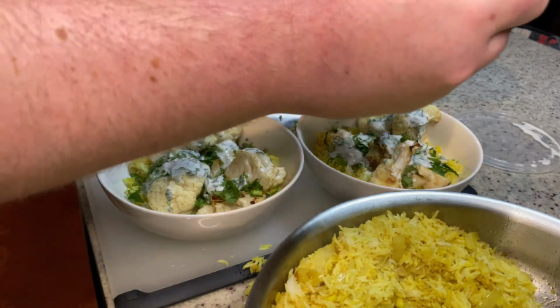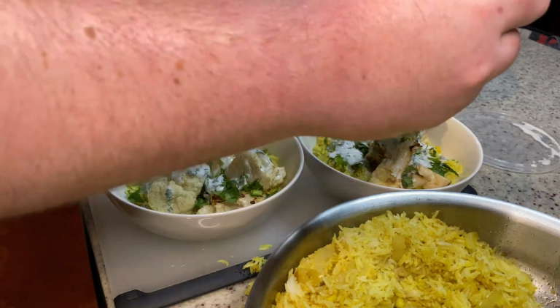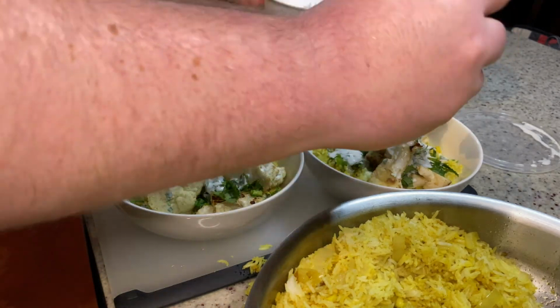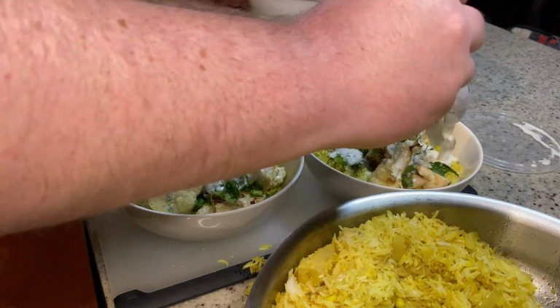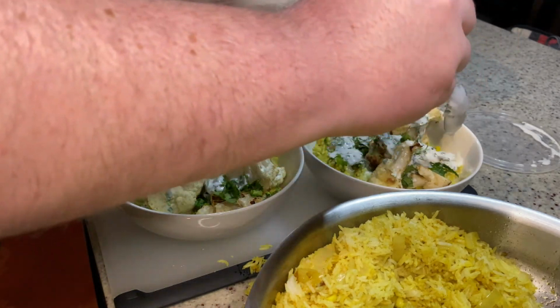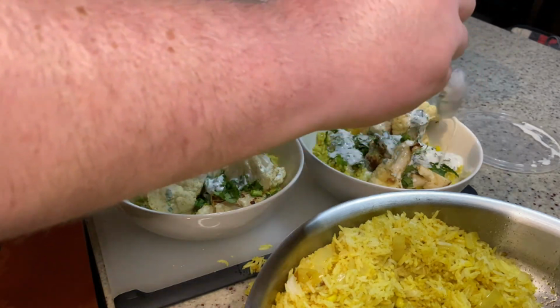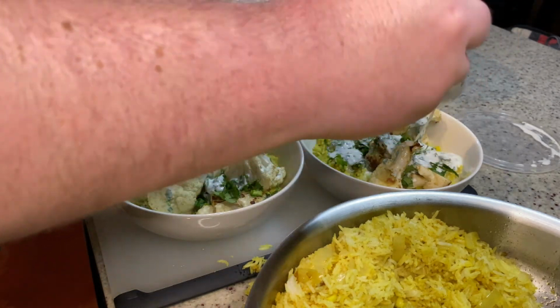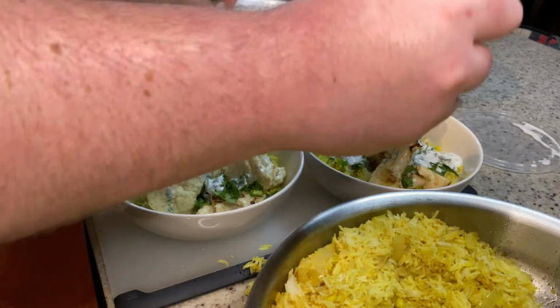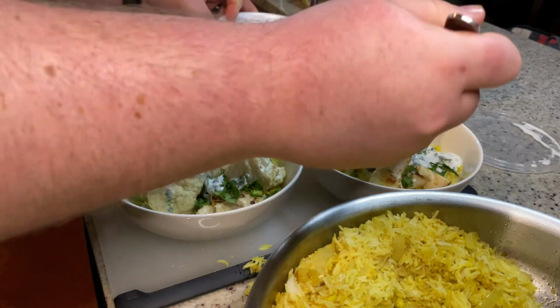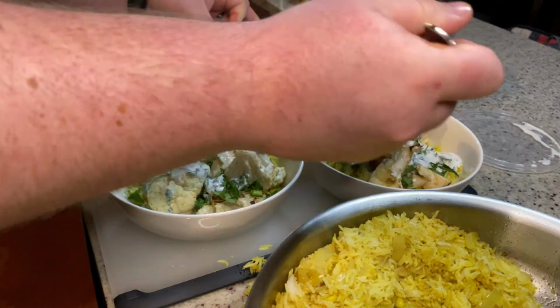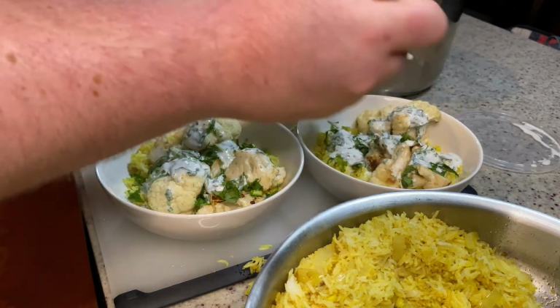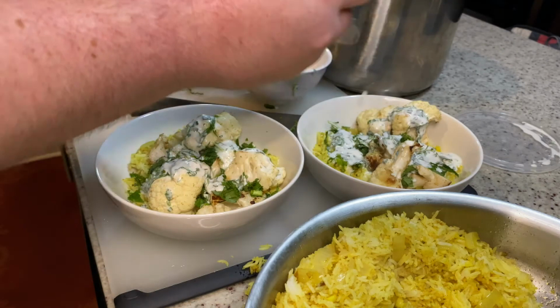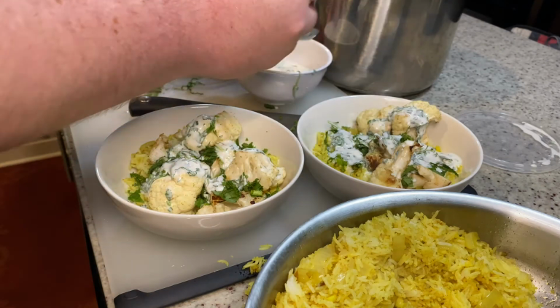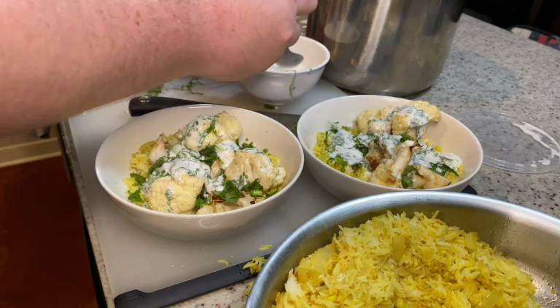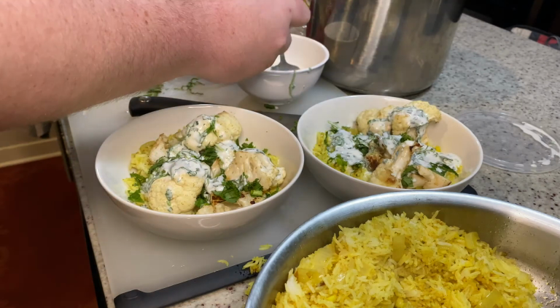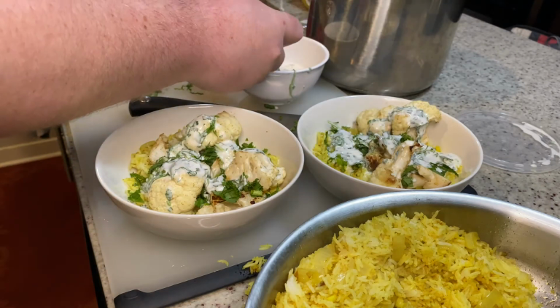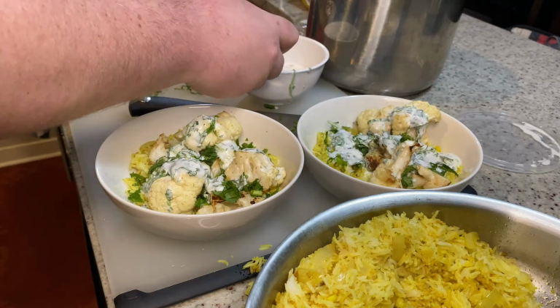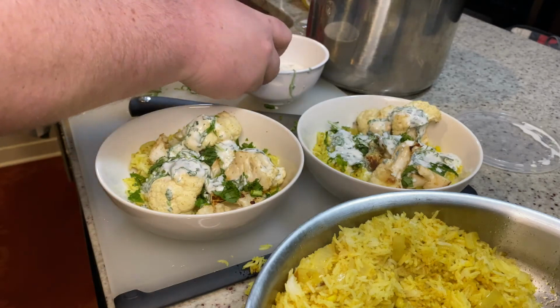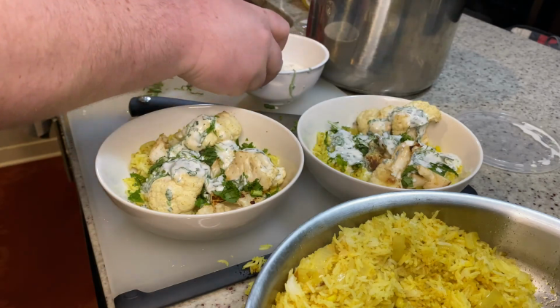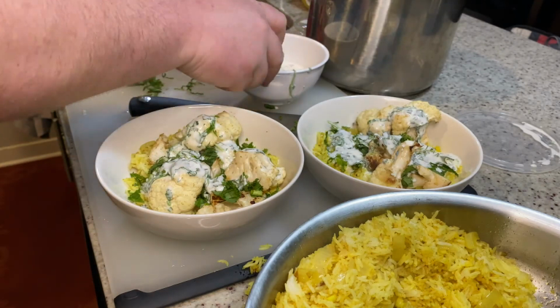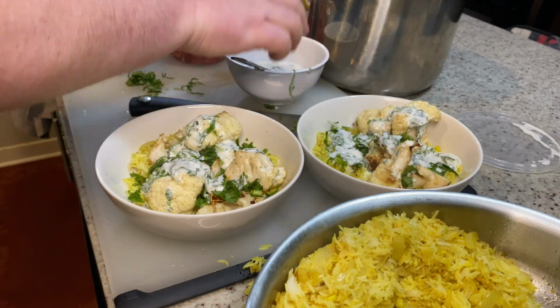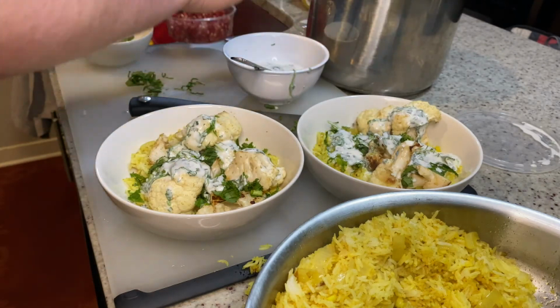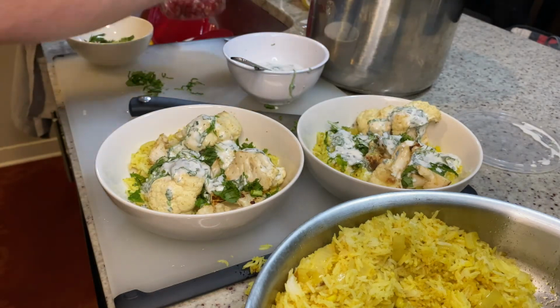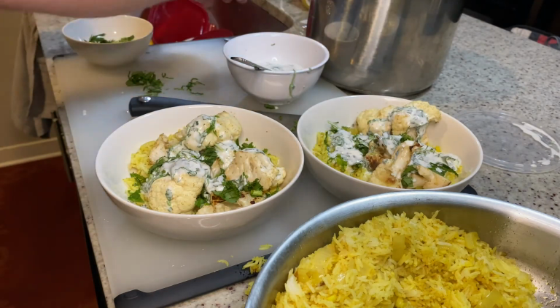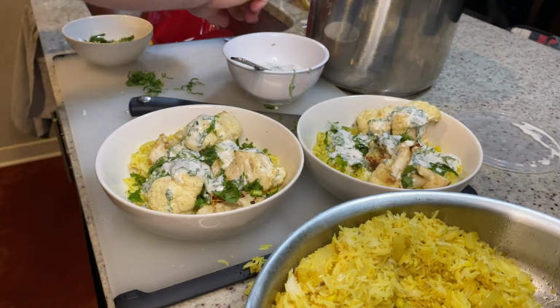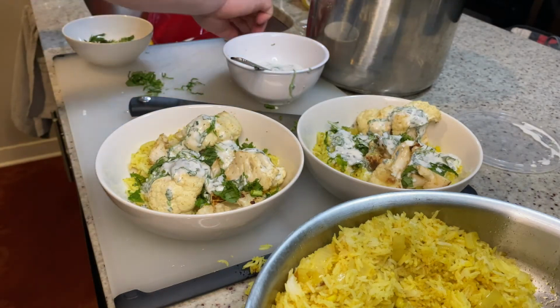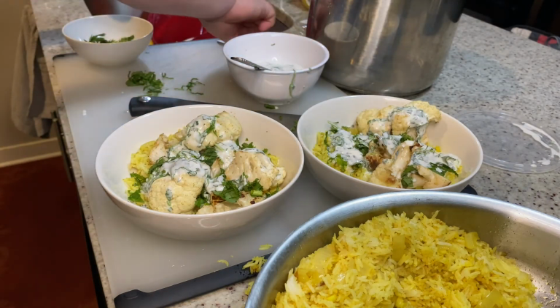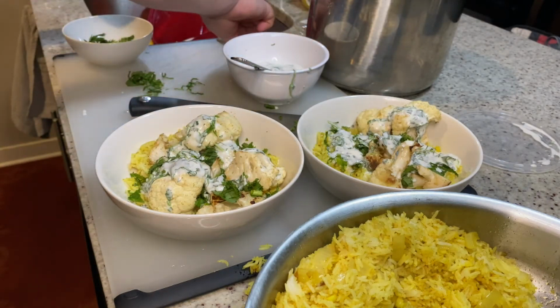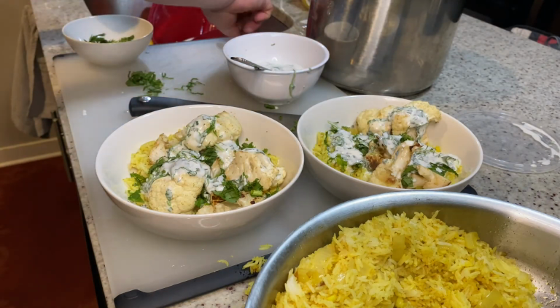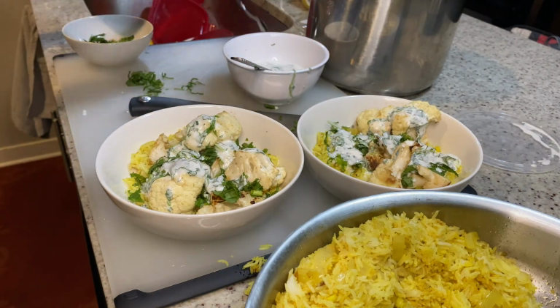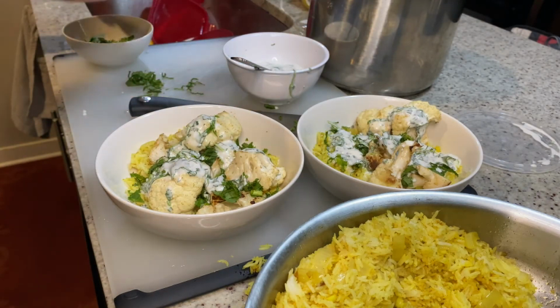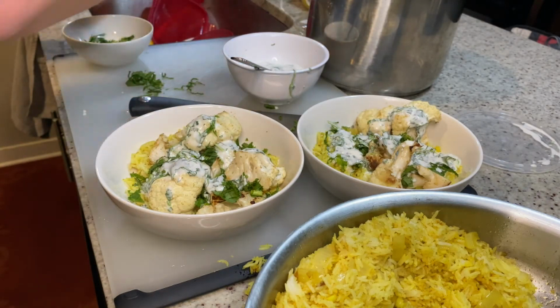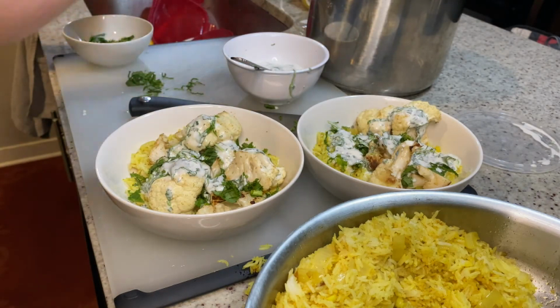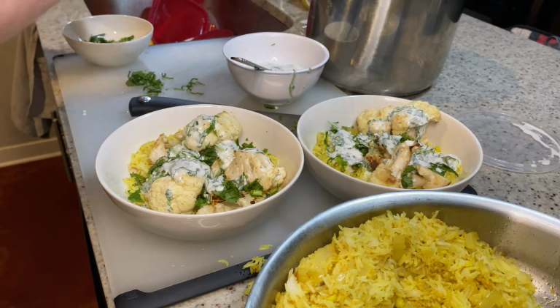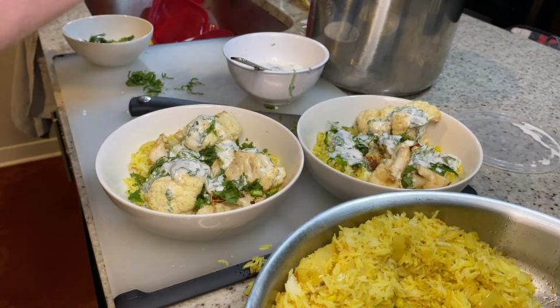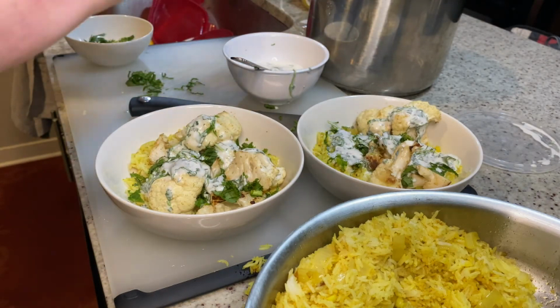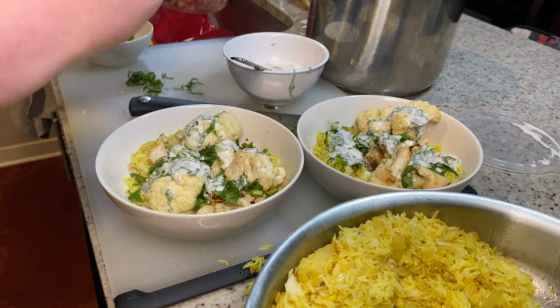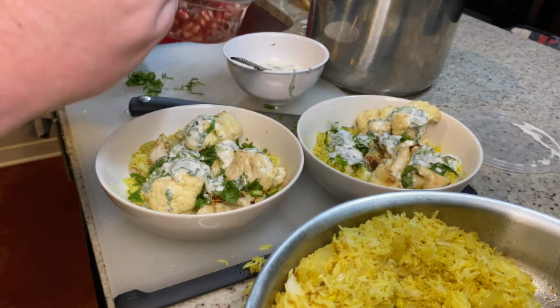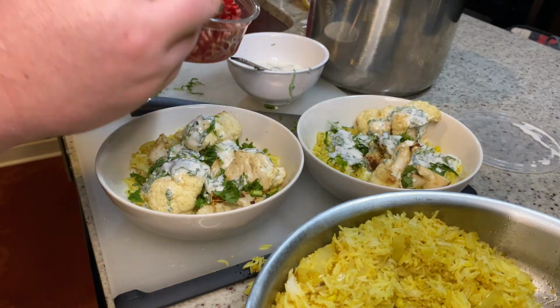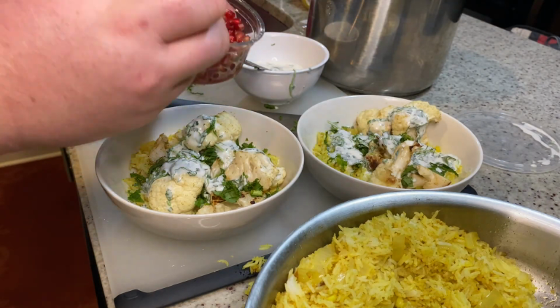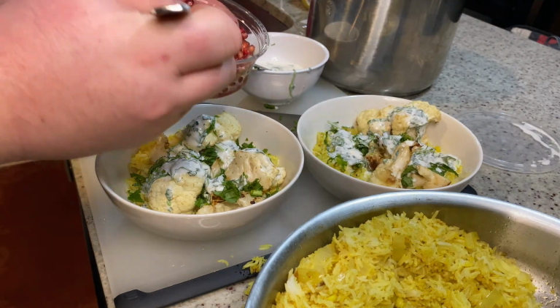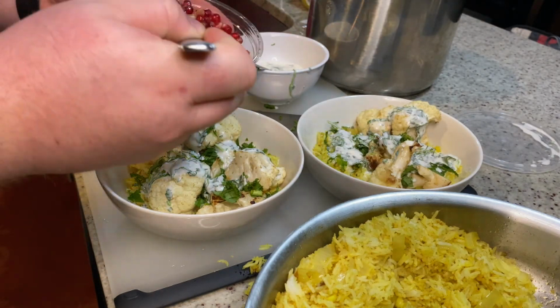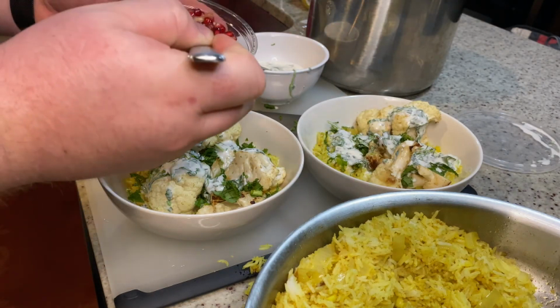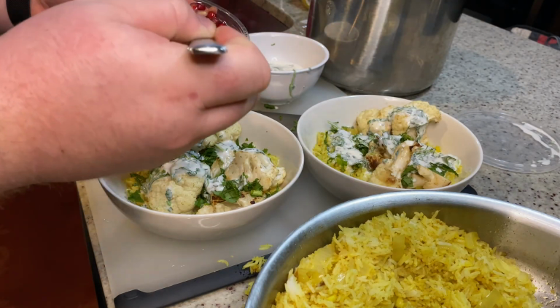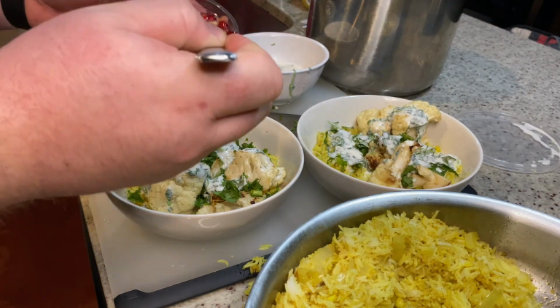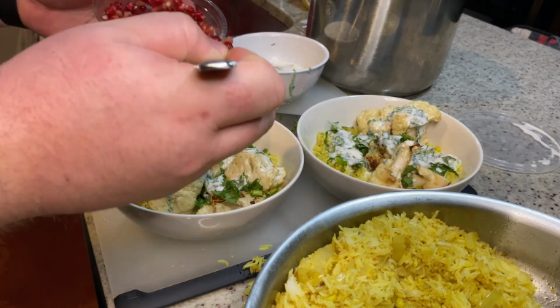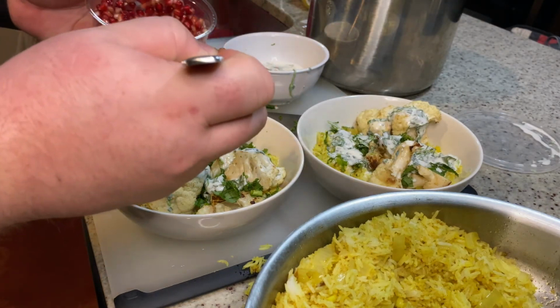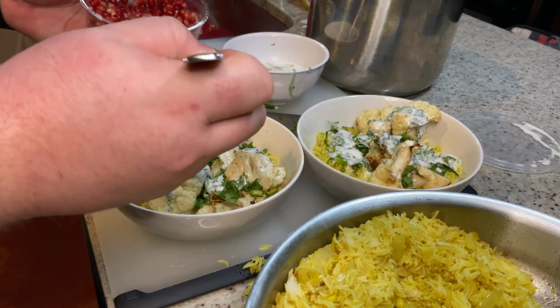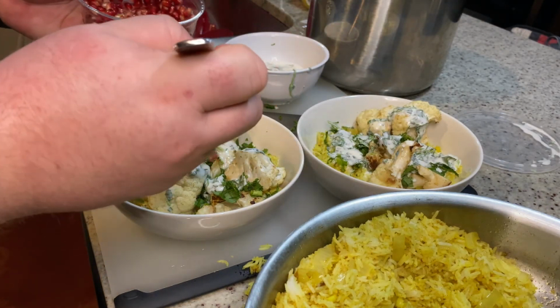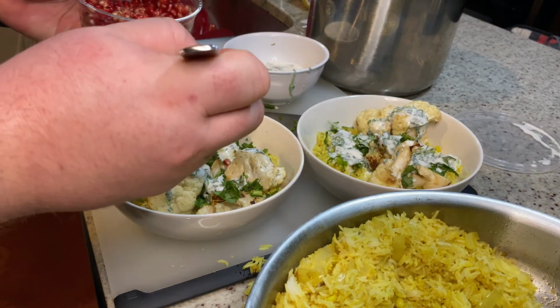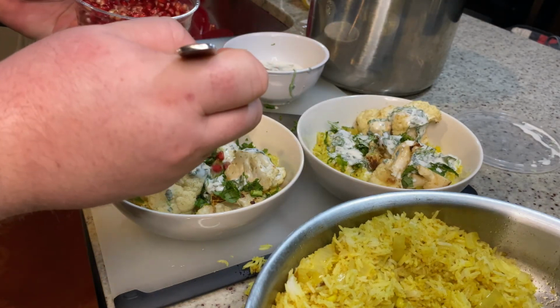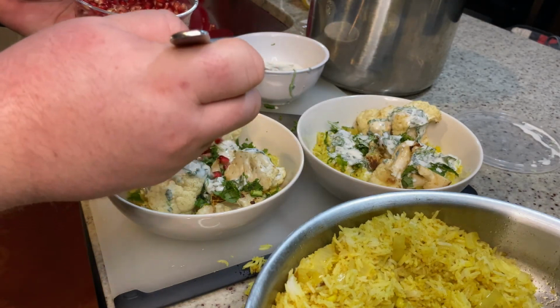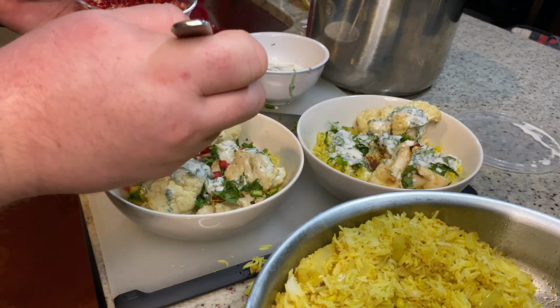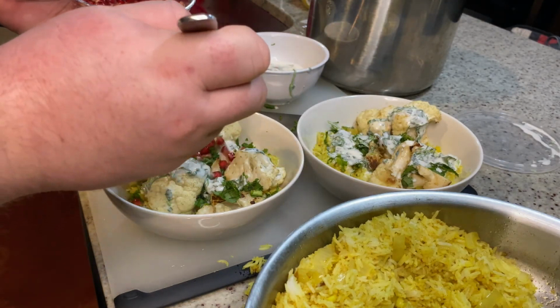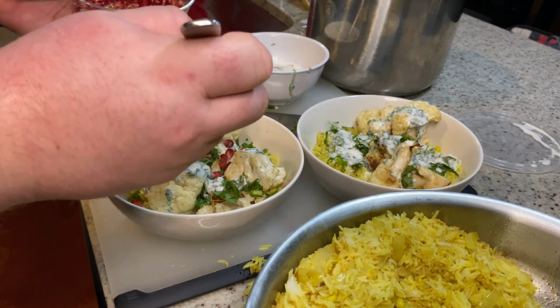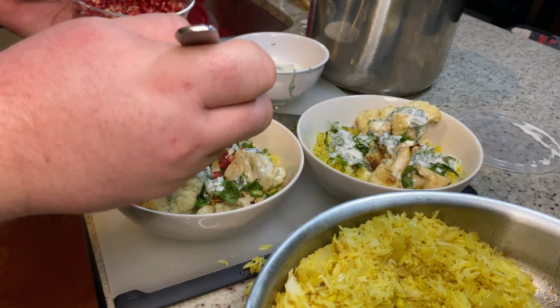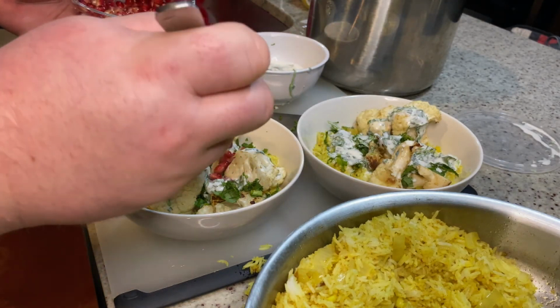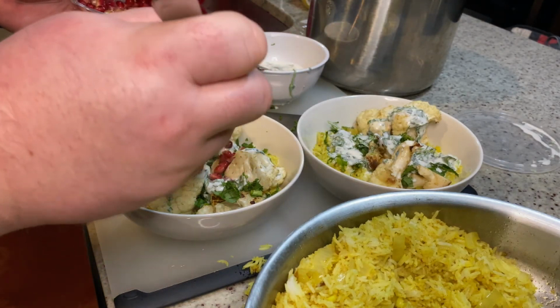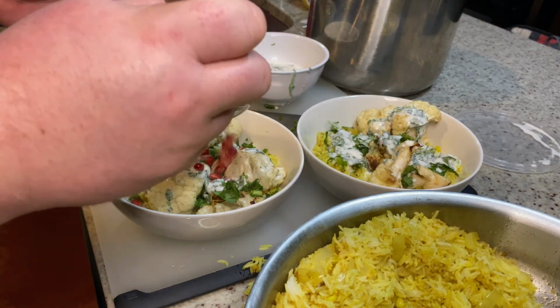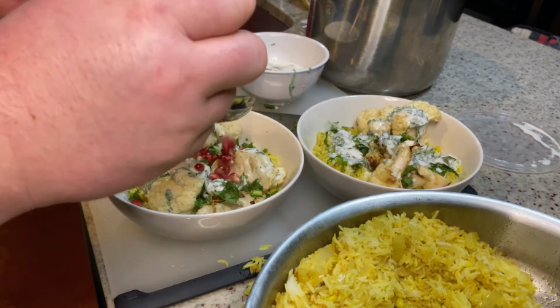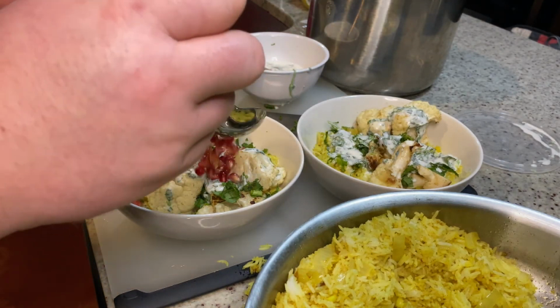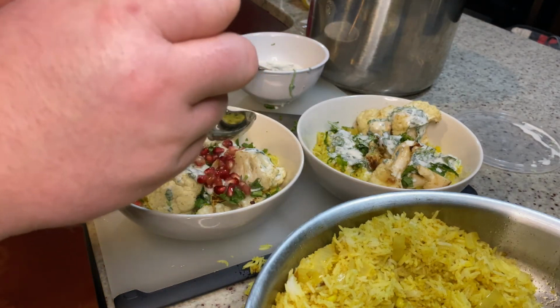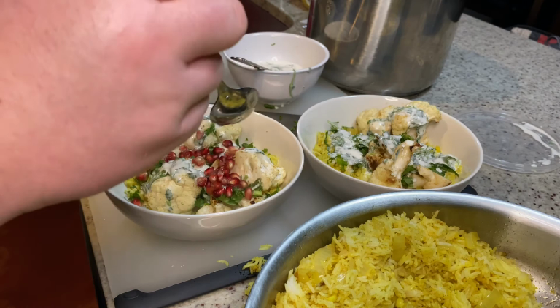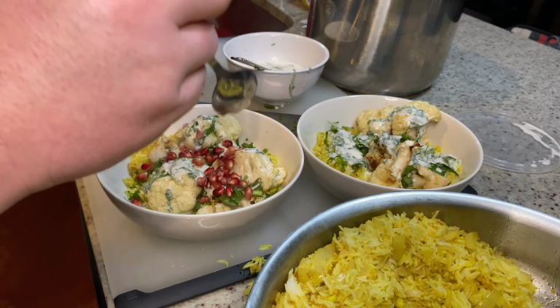Definitely recommend you check this one out — super delicious, lots of intense flavors, and it's good for these winter months.